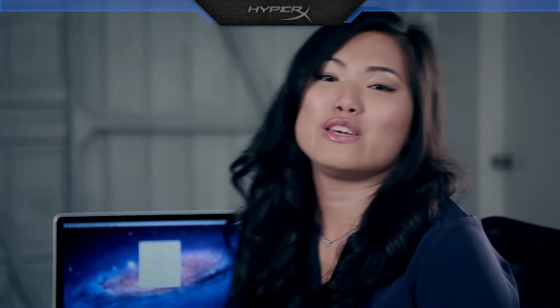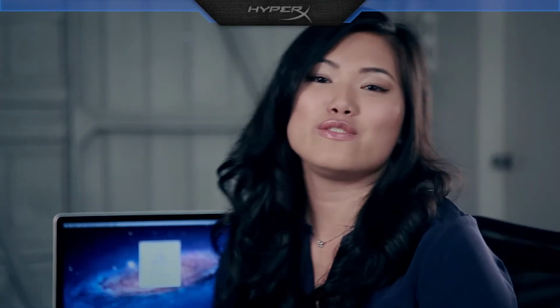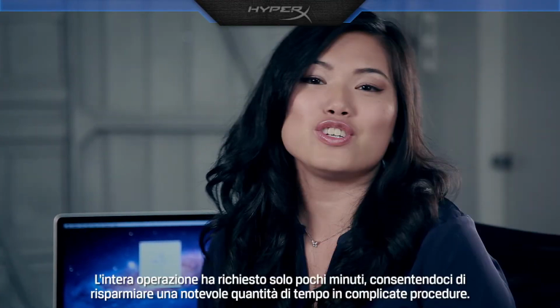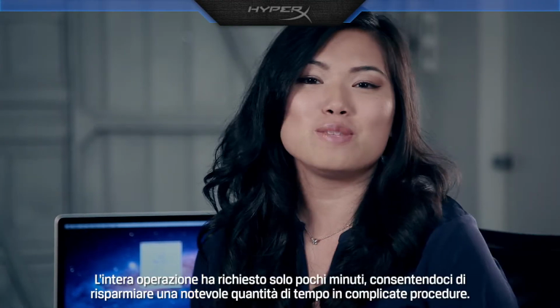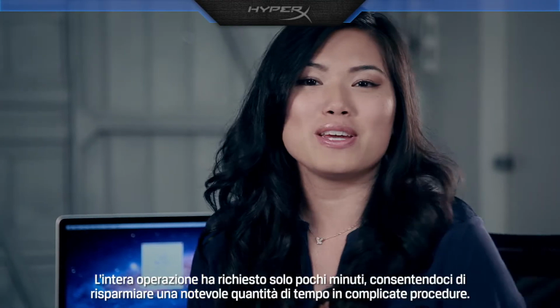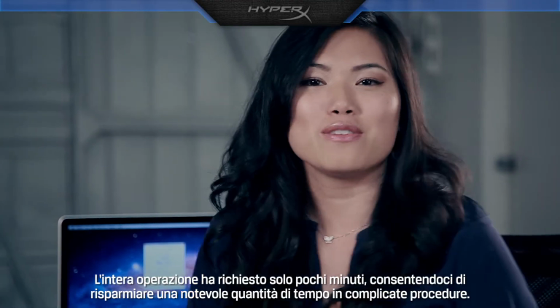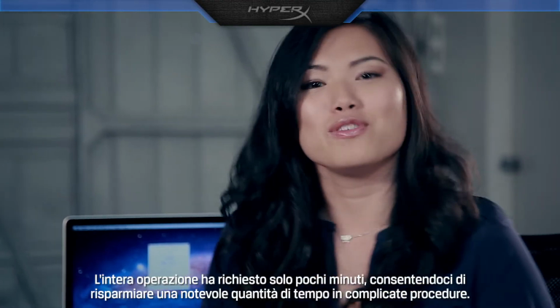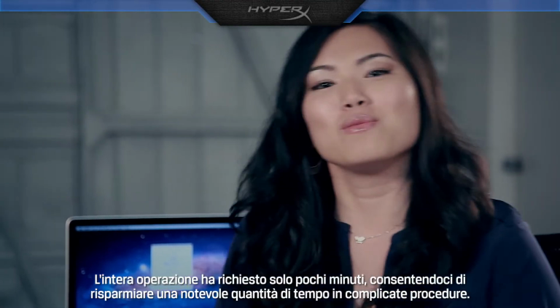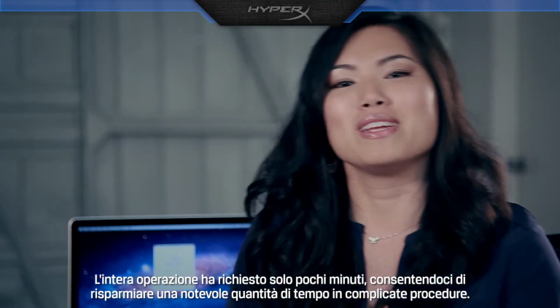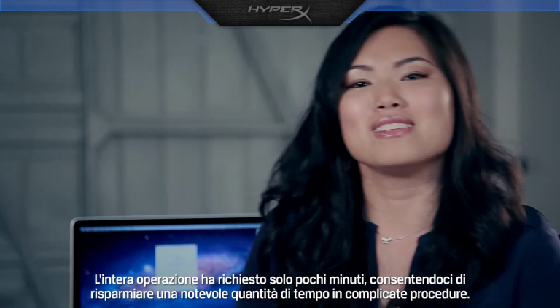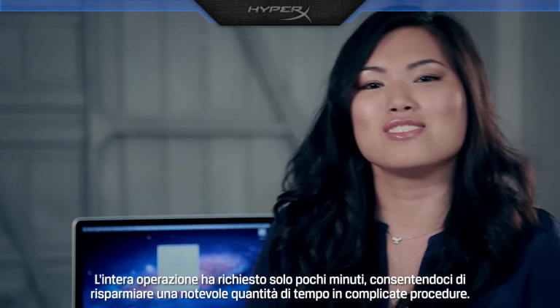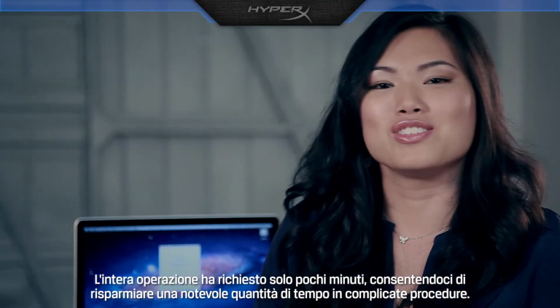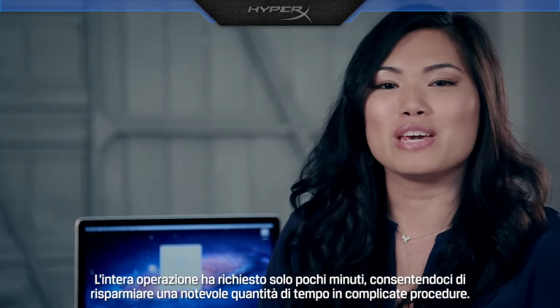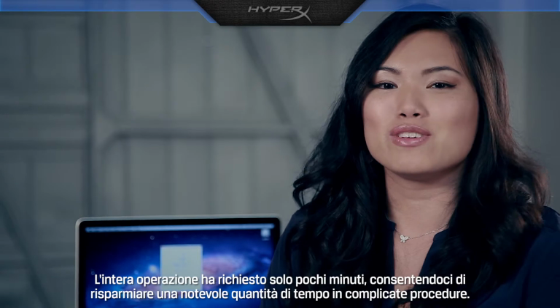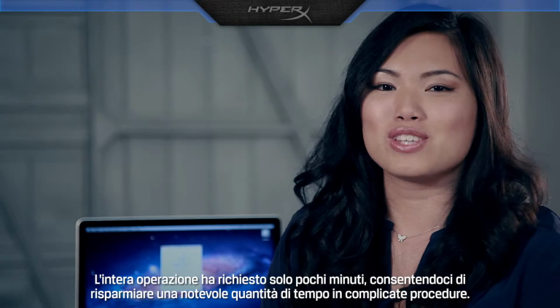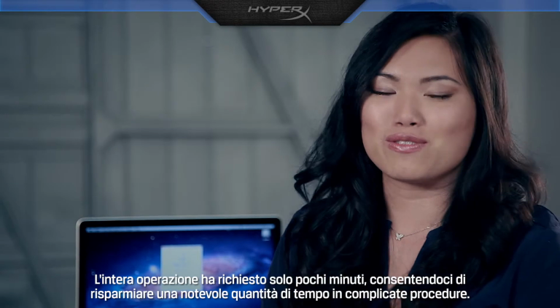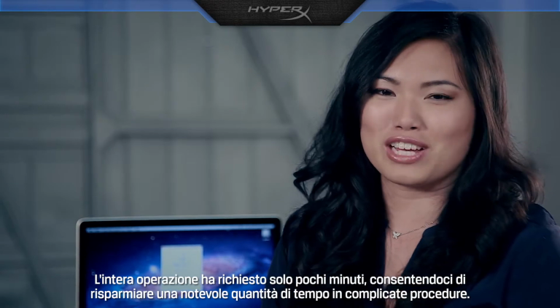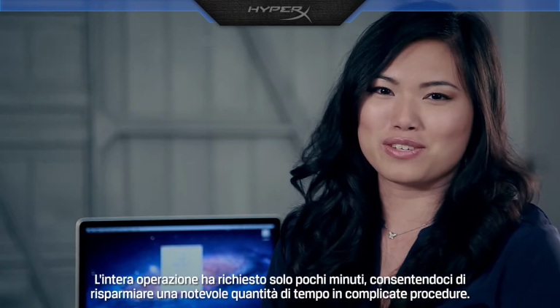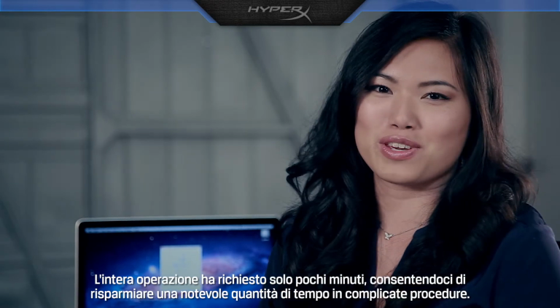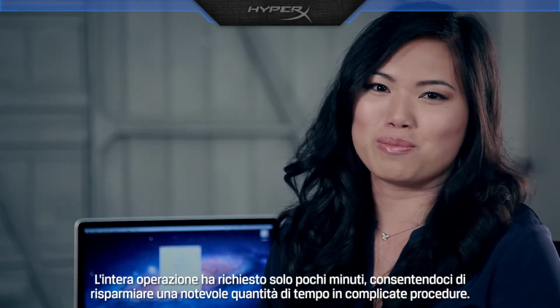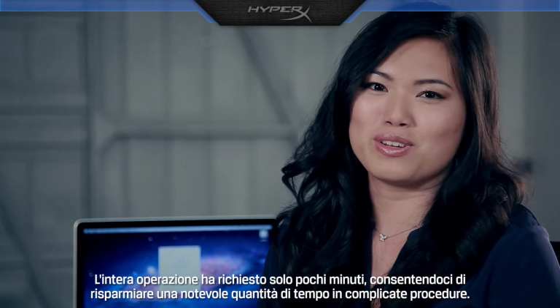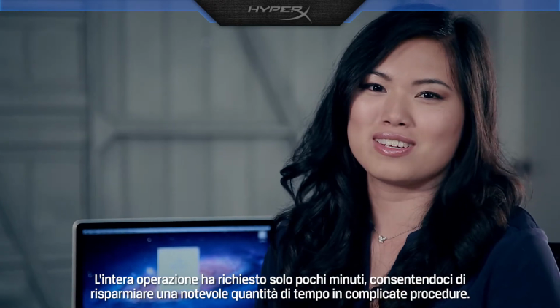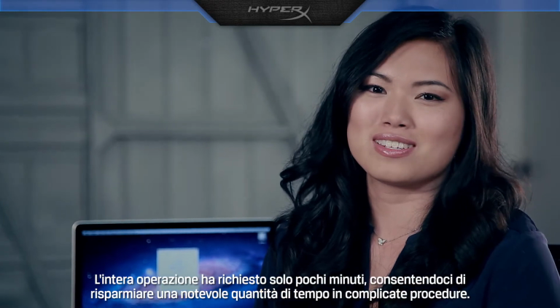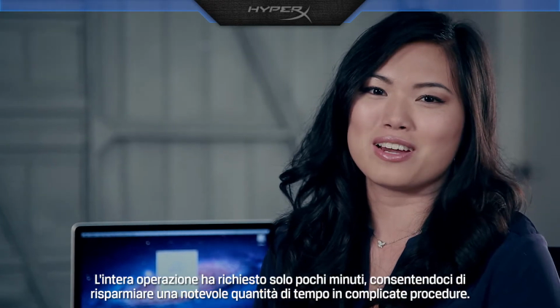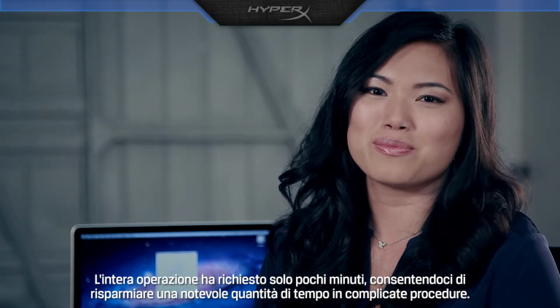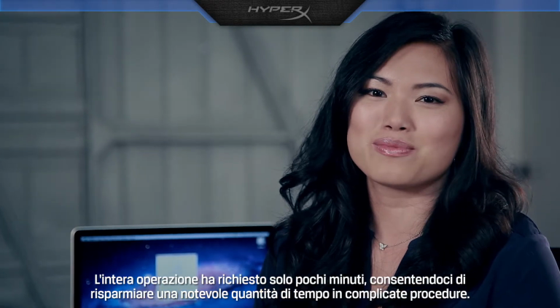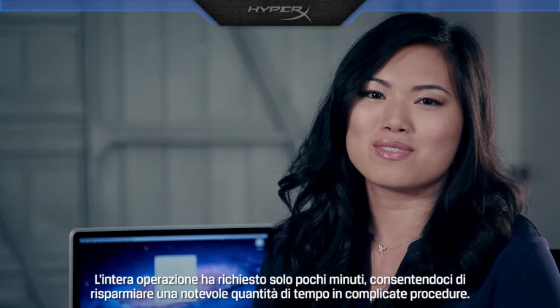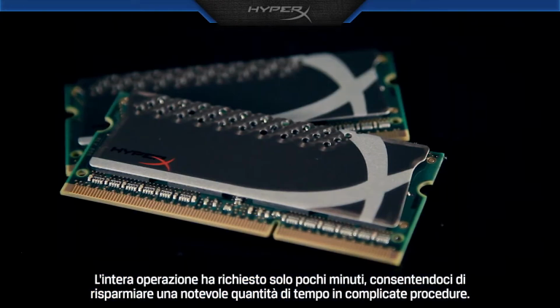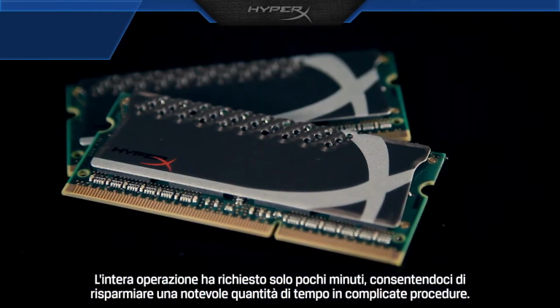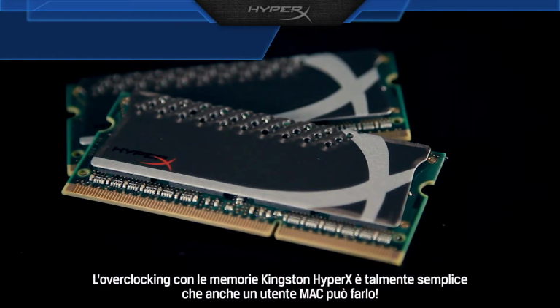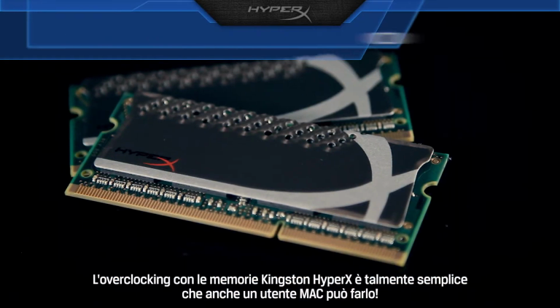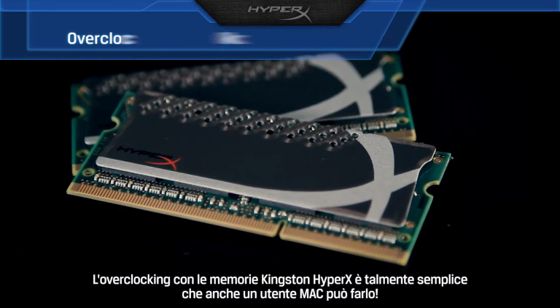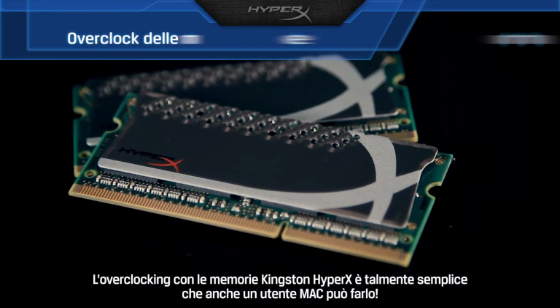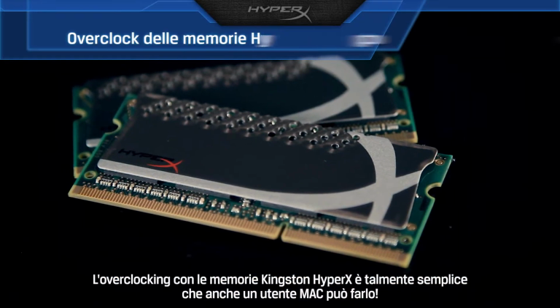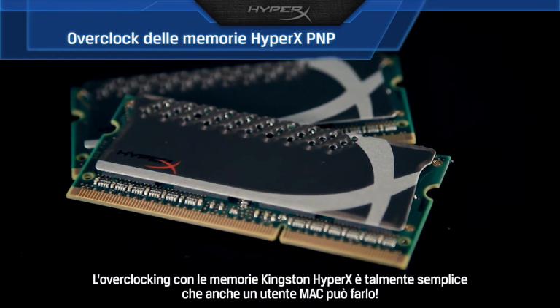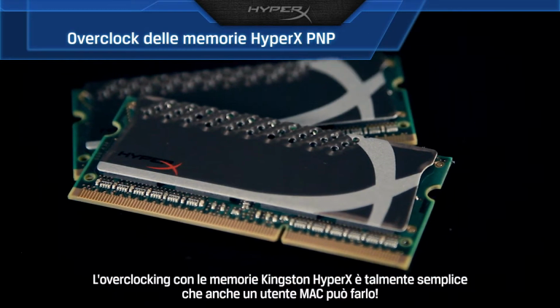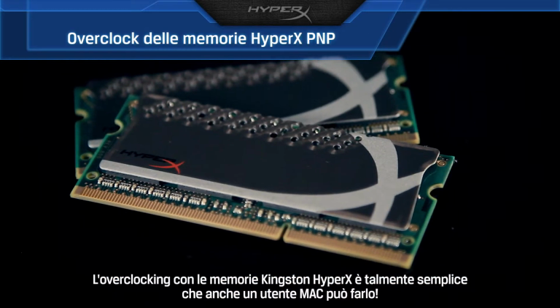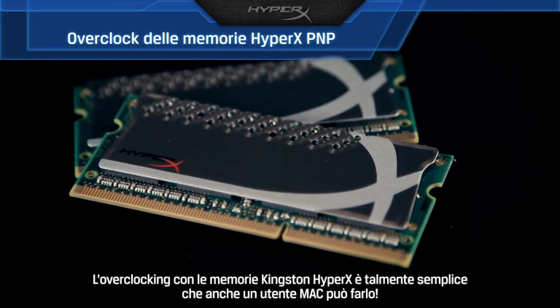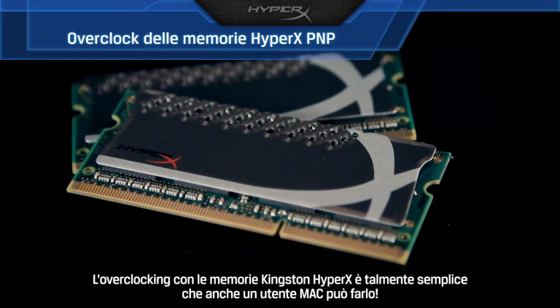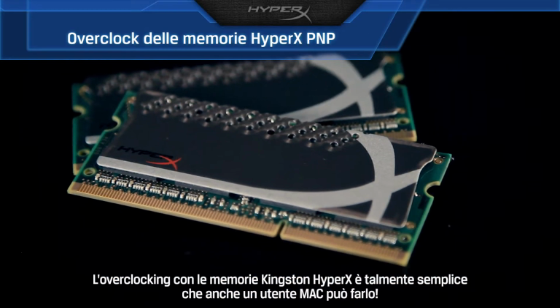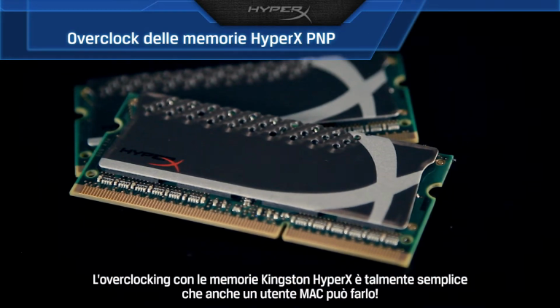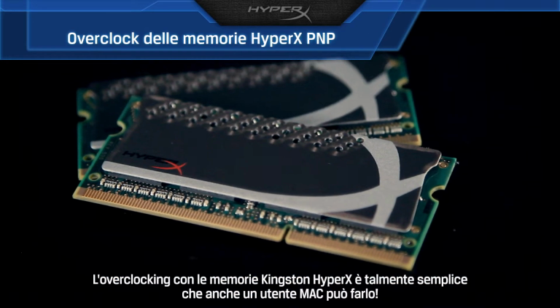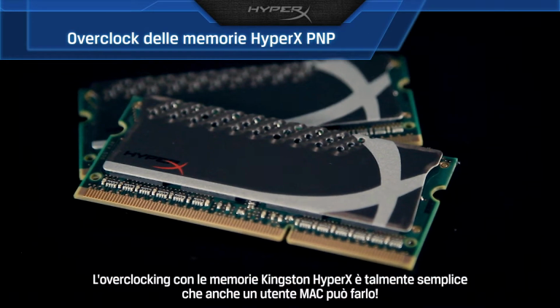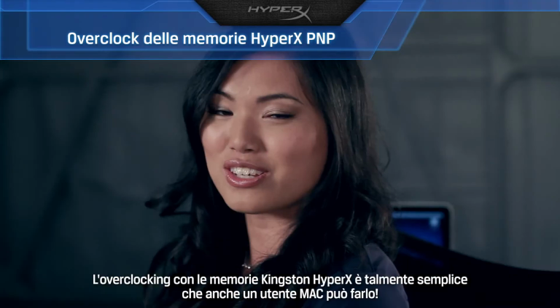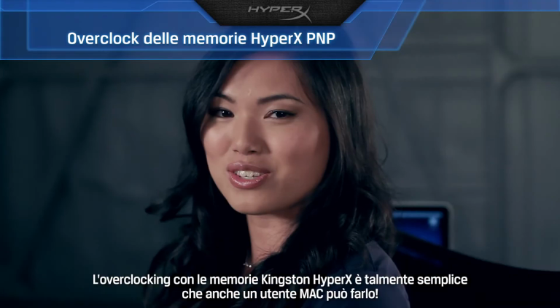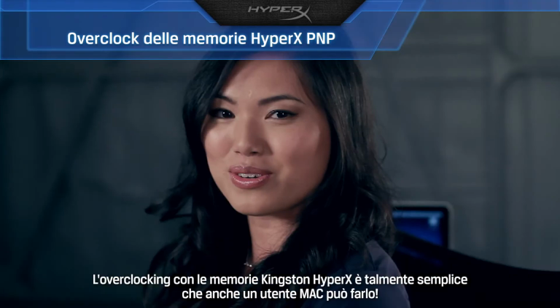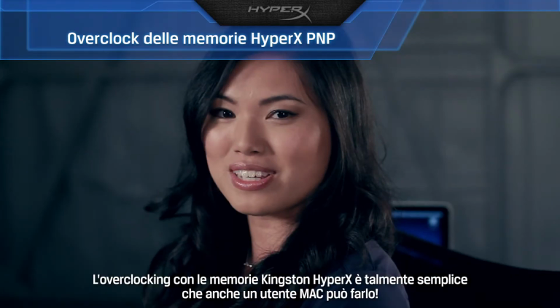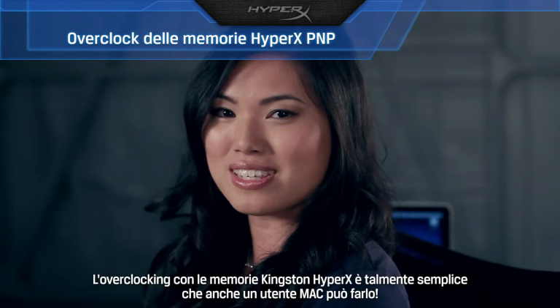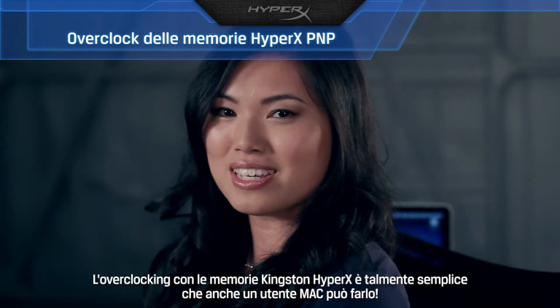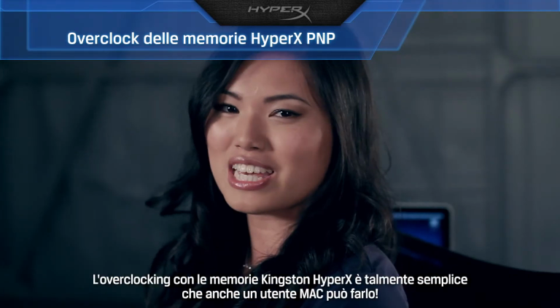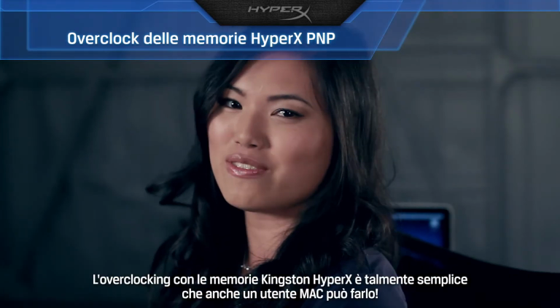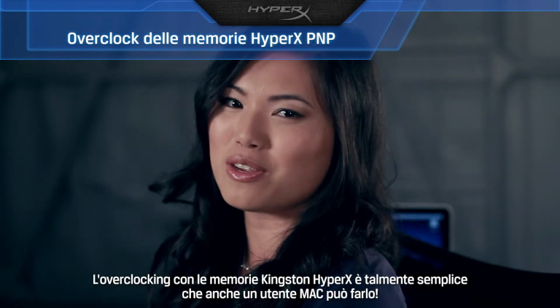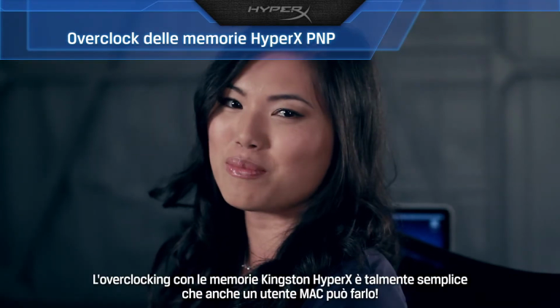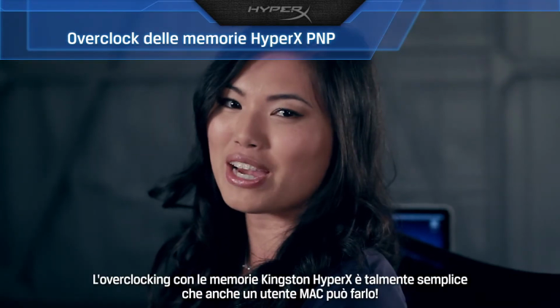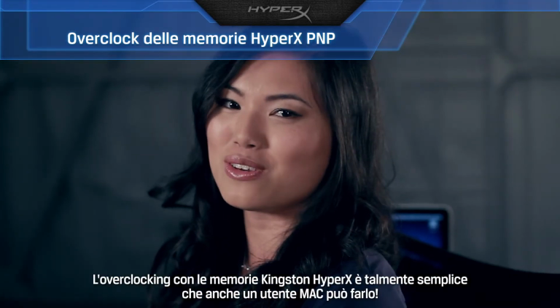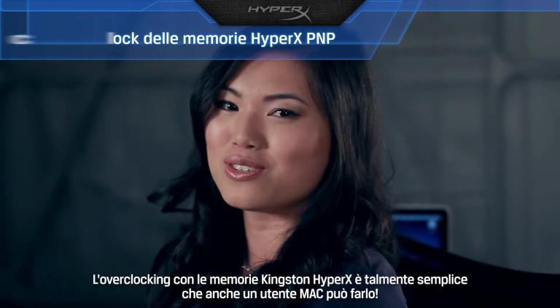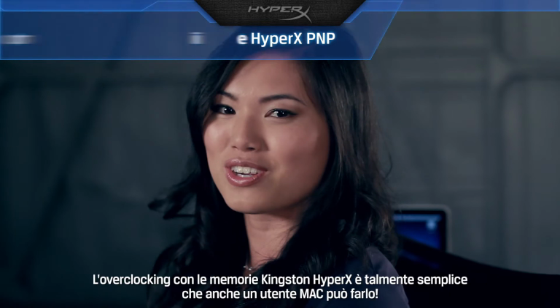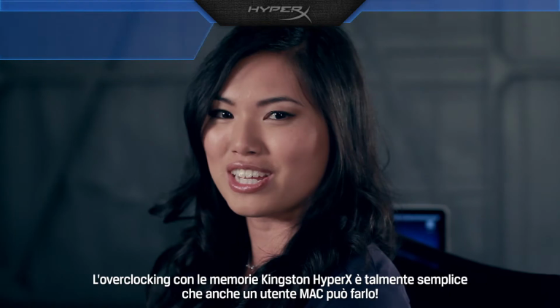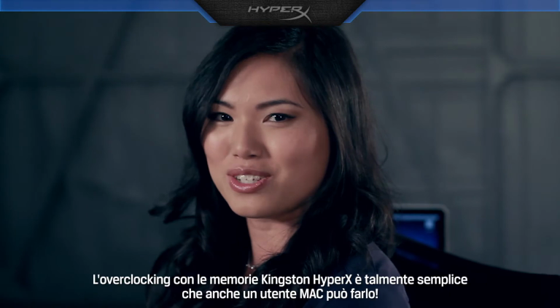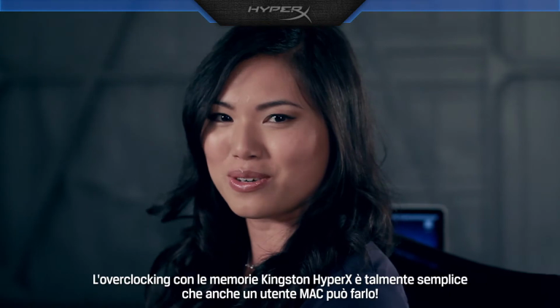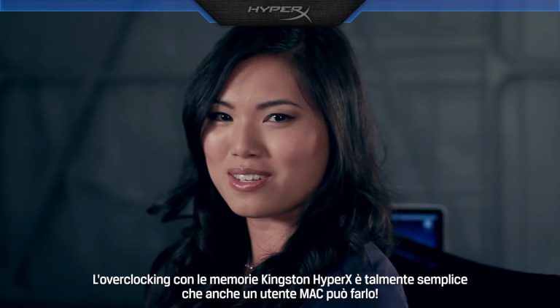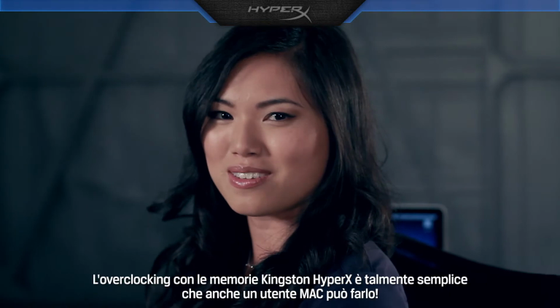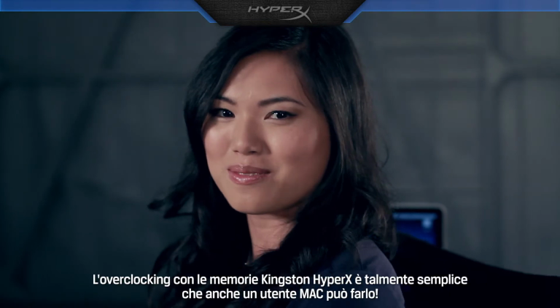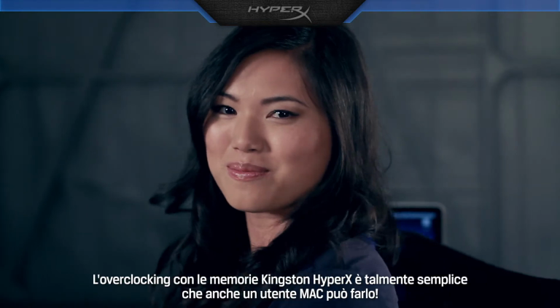You've just spent a few minutes to save yourself lots of computing time. Overclocking with Kingston HyperX memory is so easy, even a Mac user can do it.